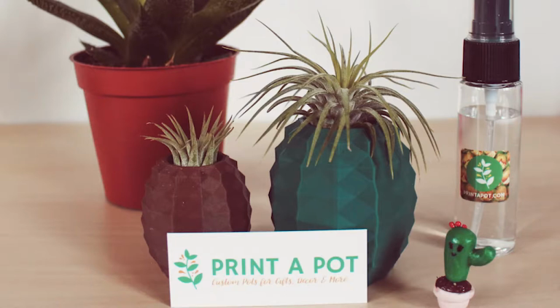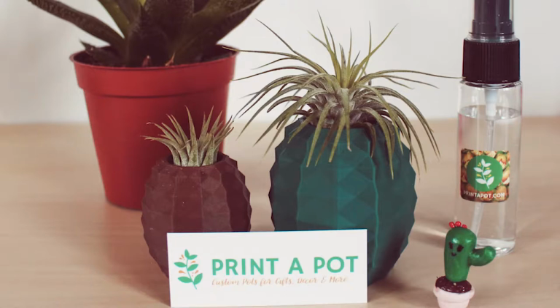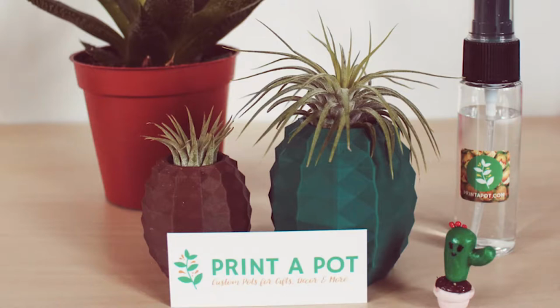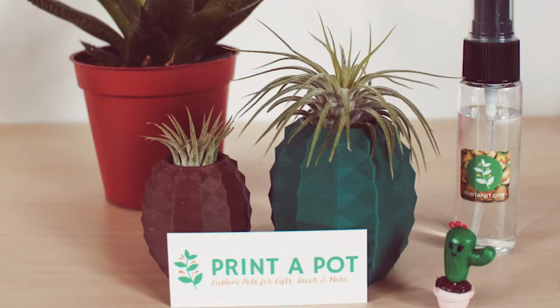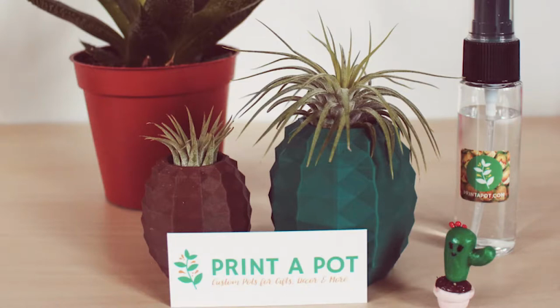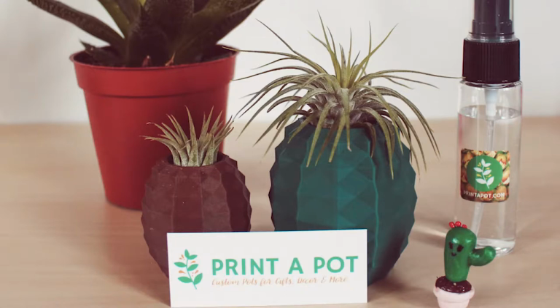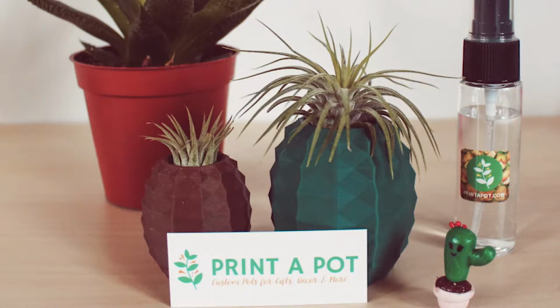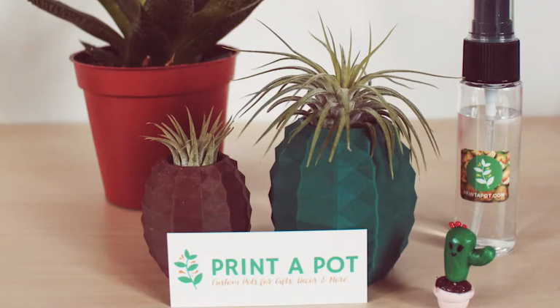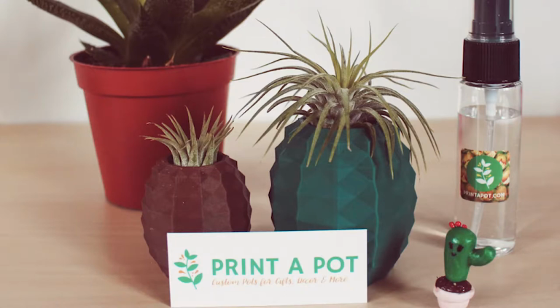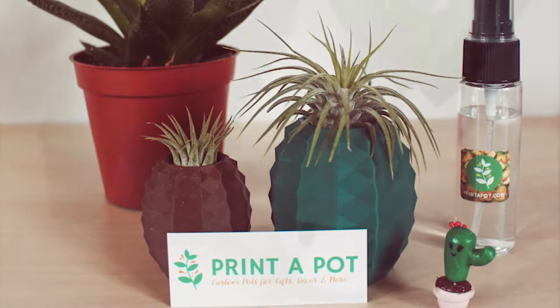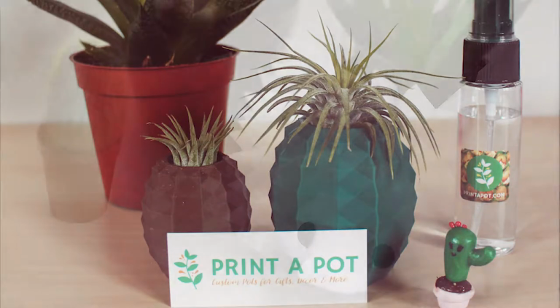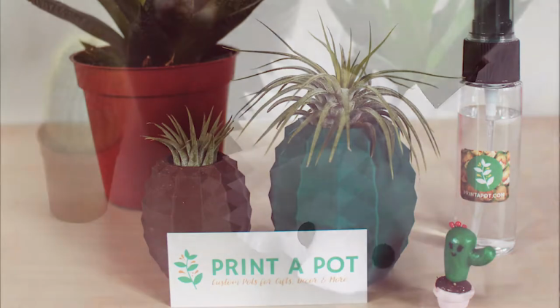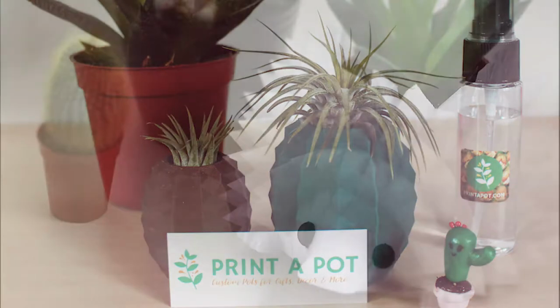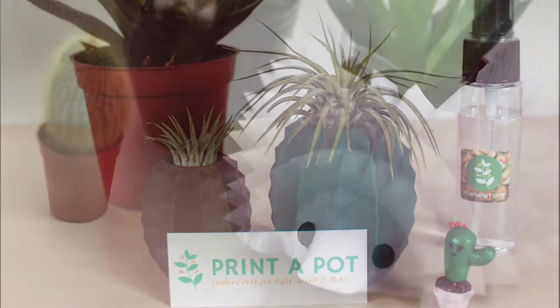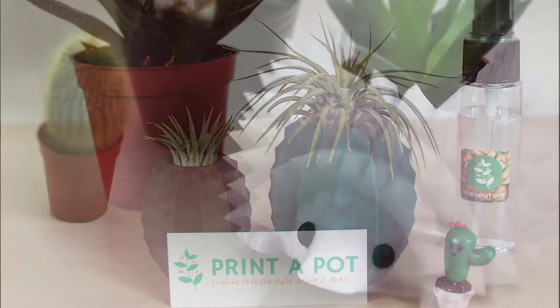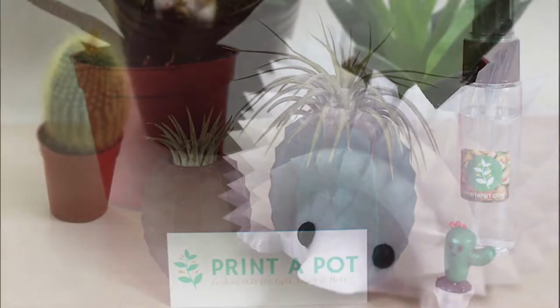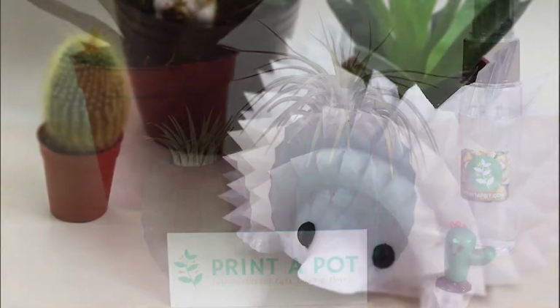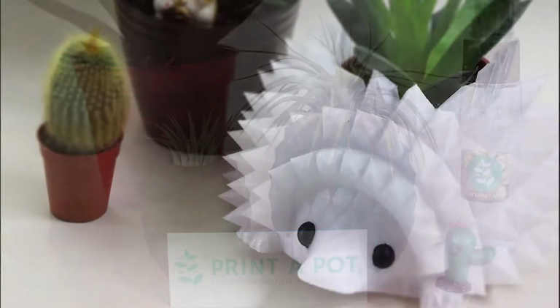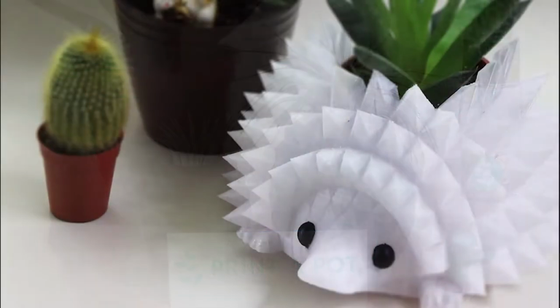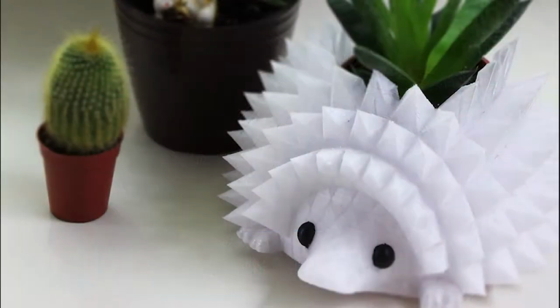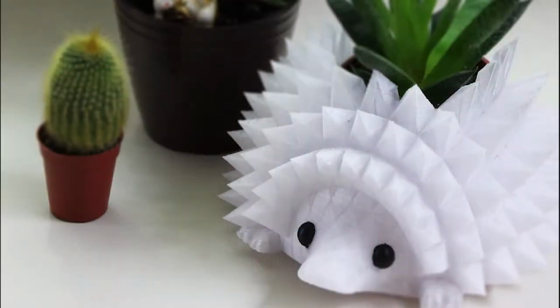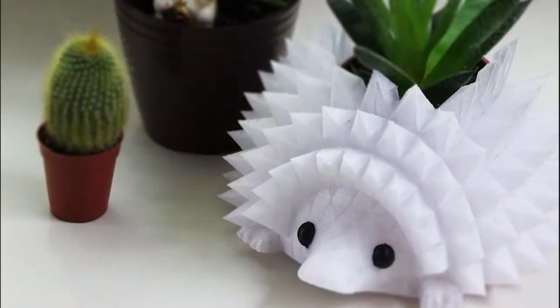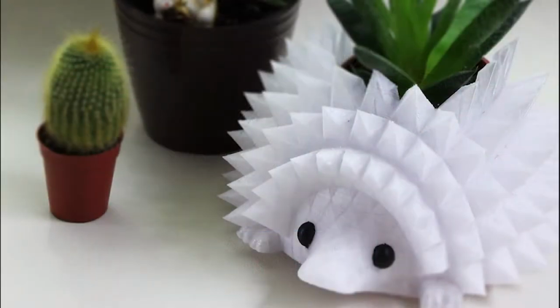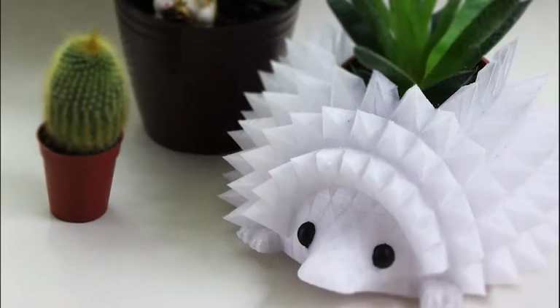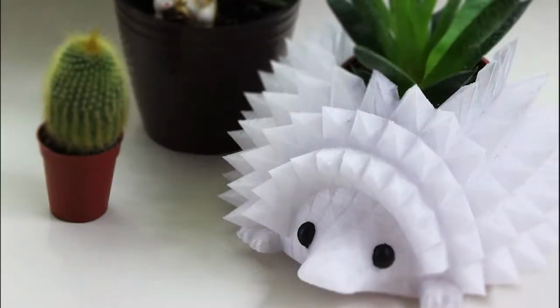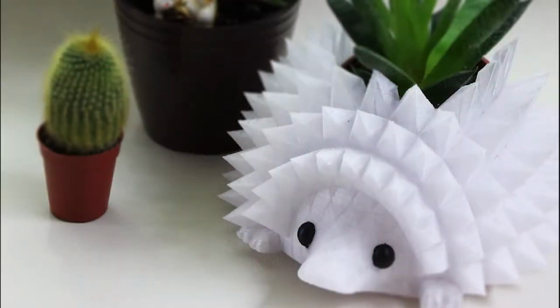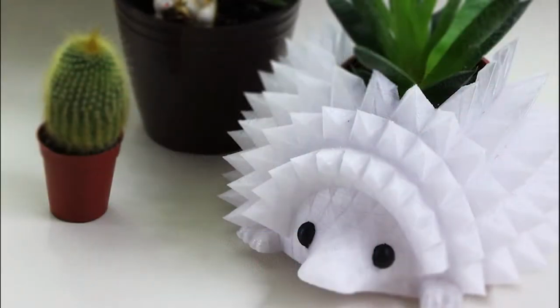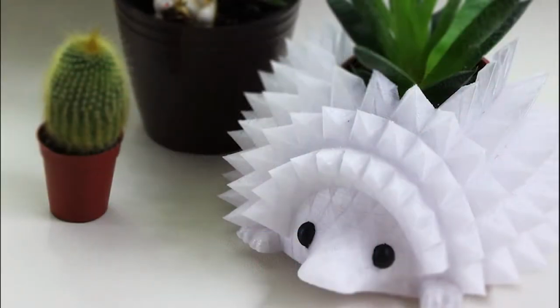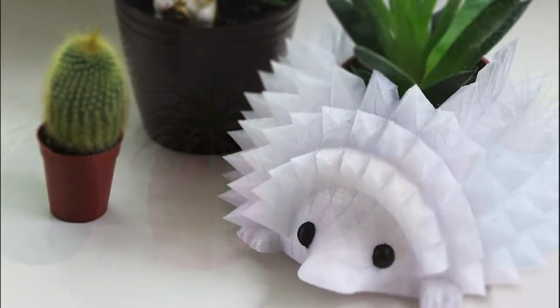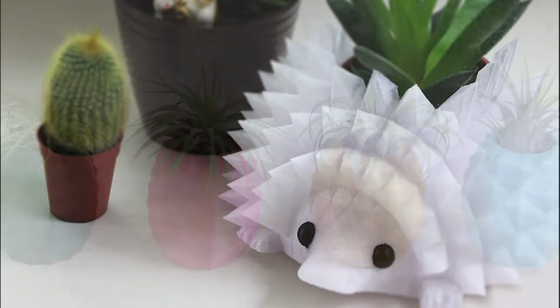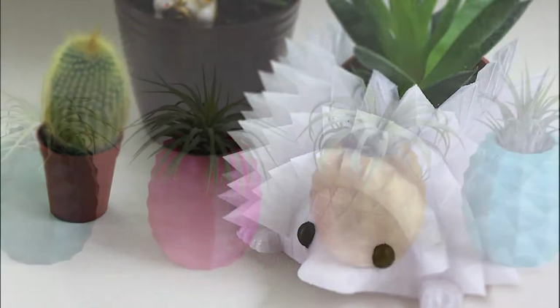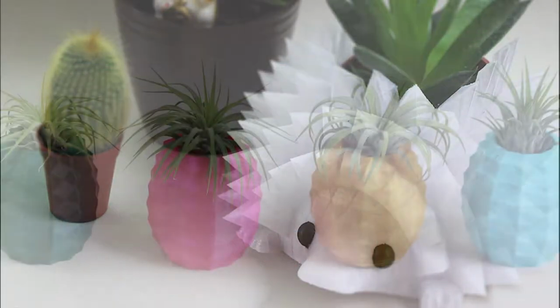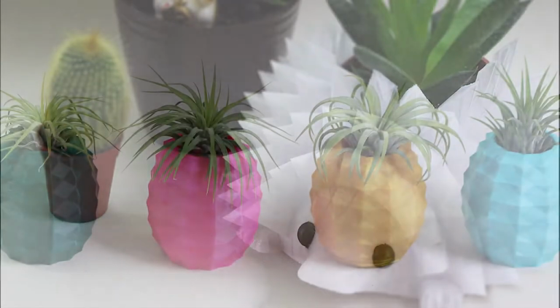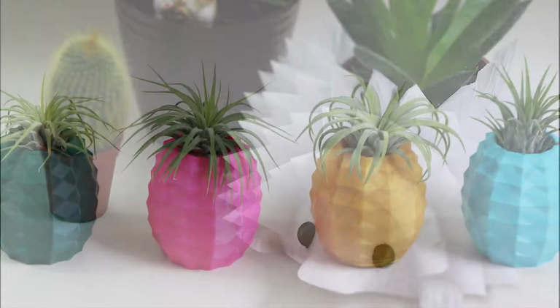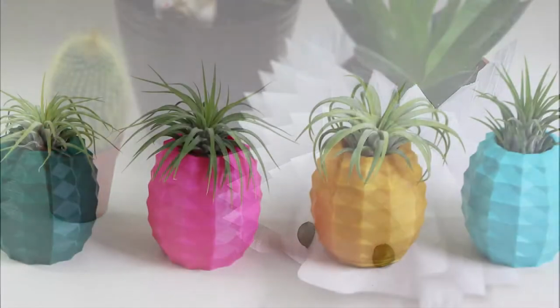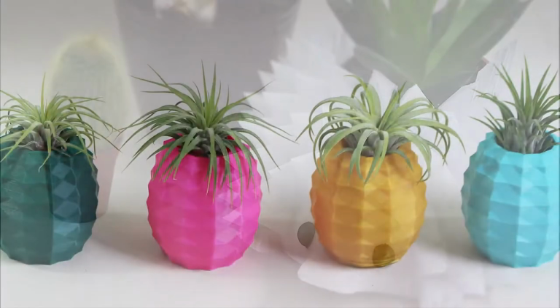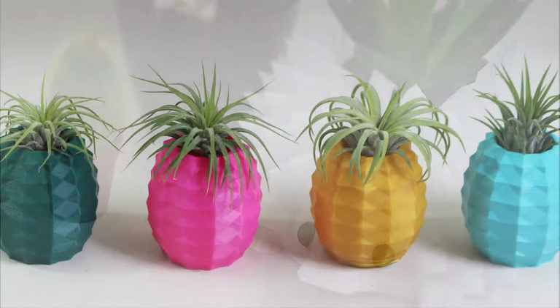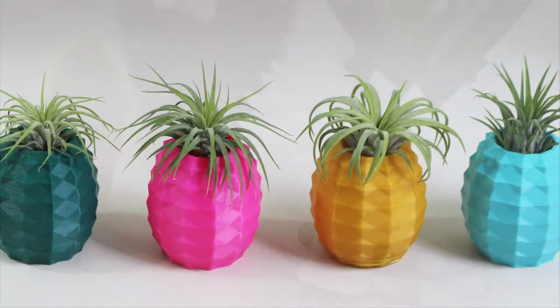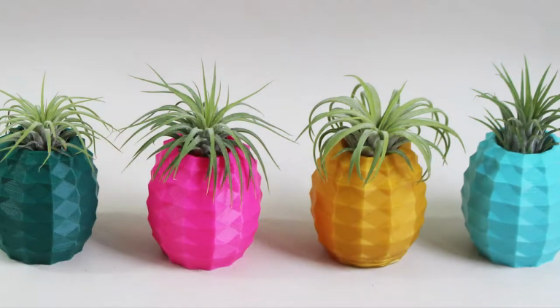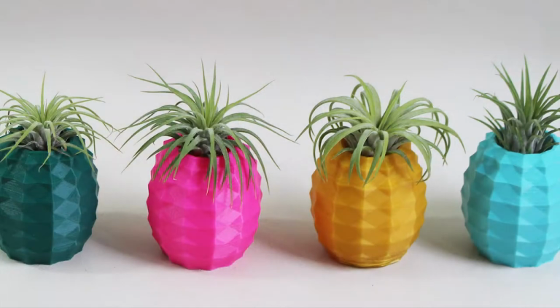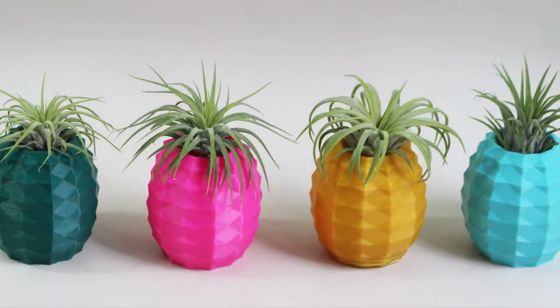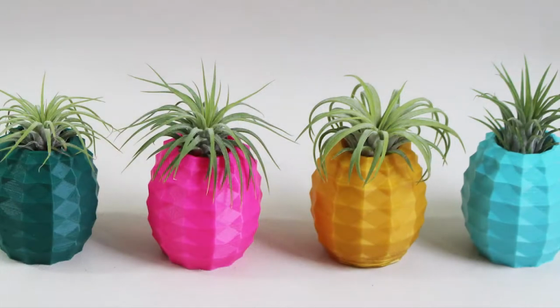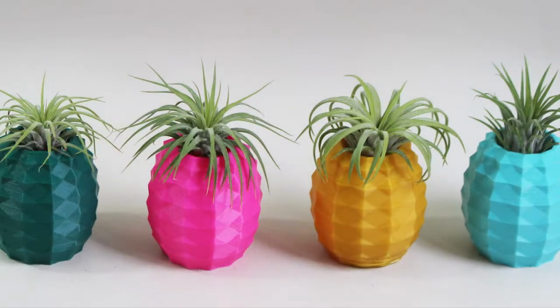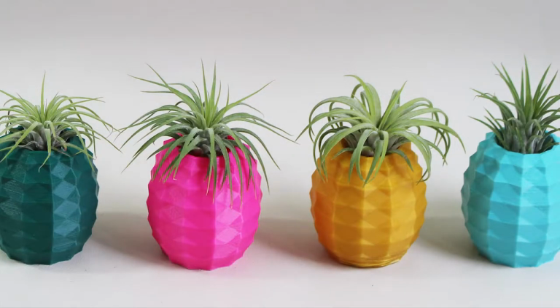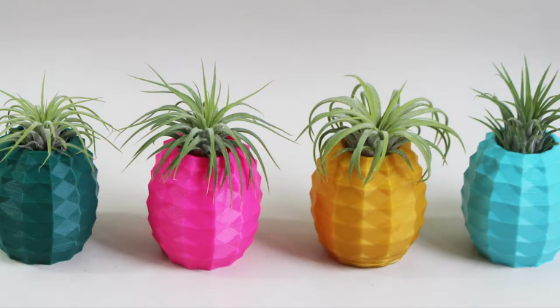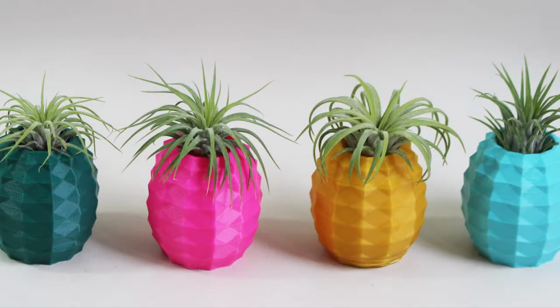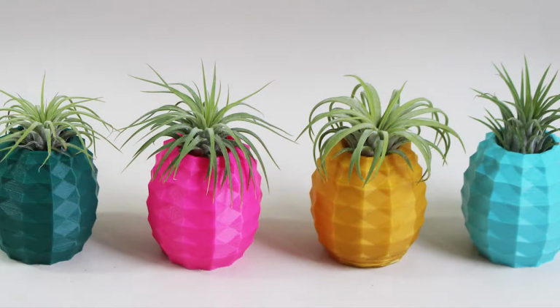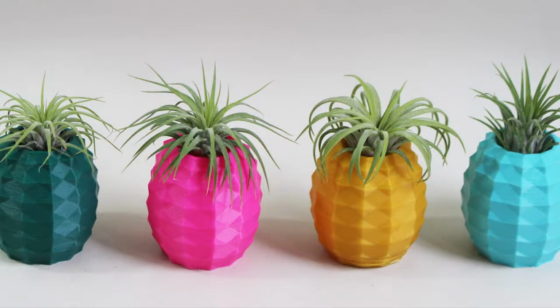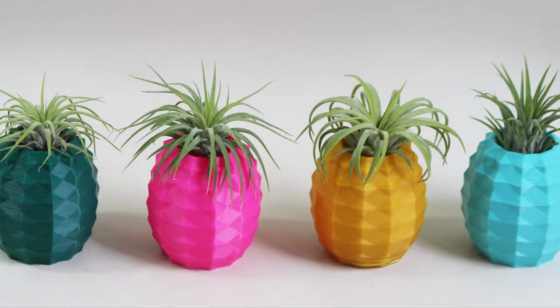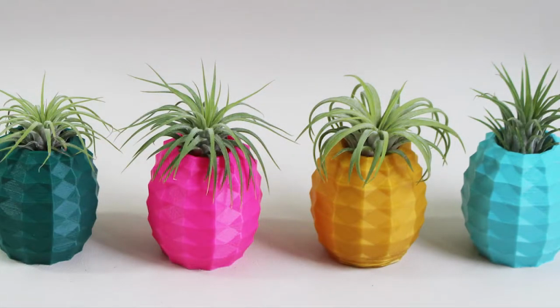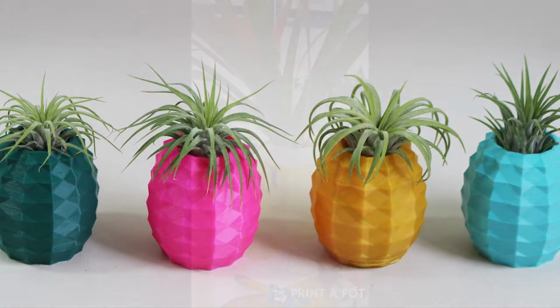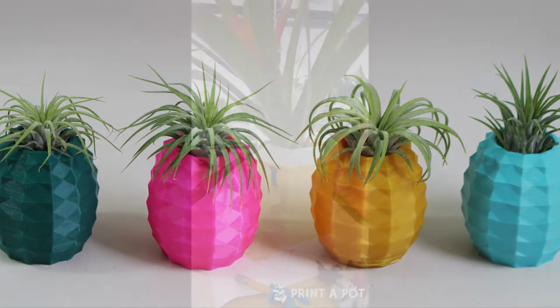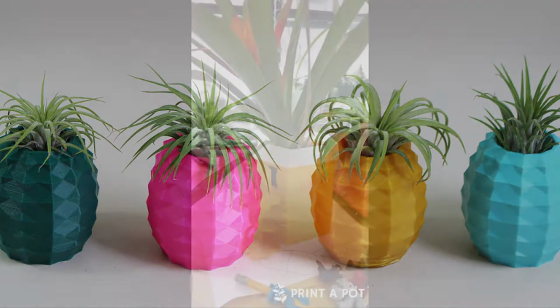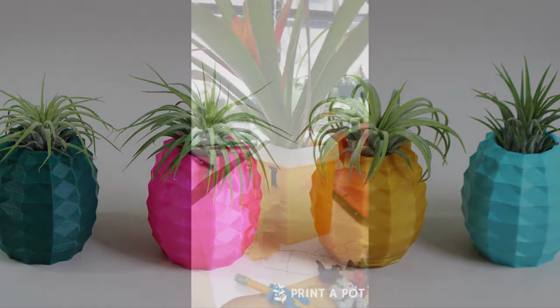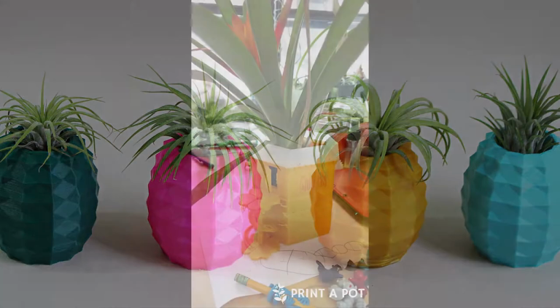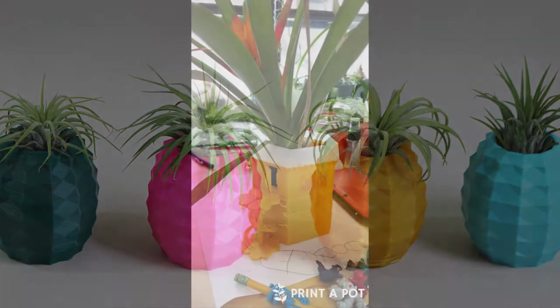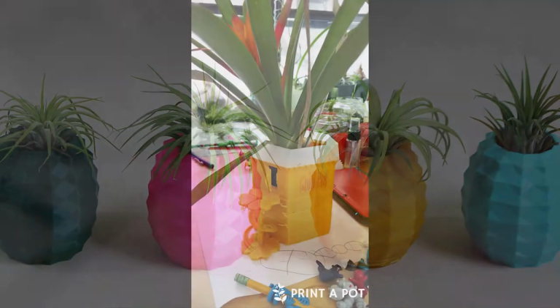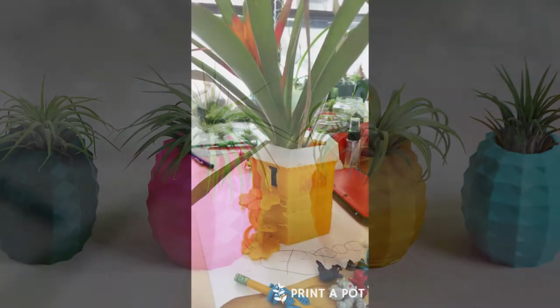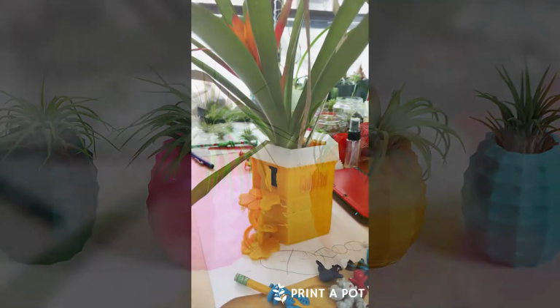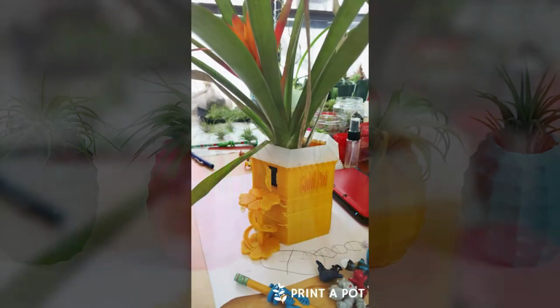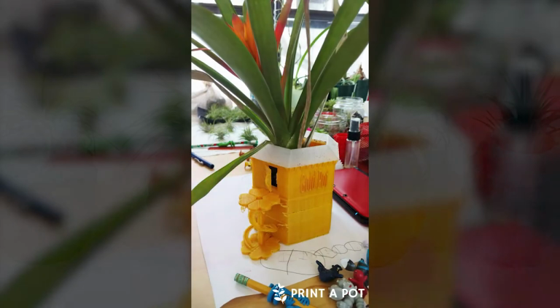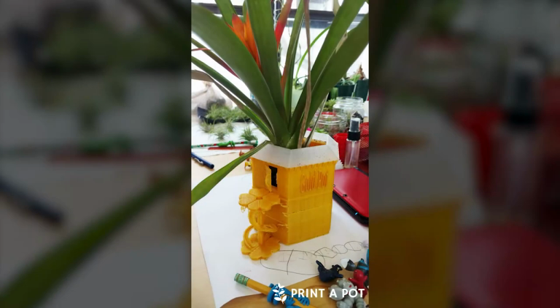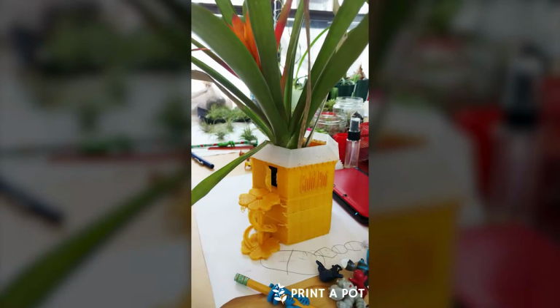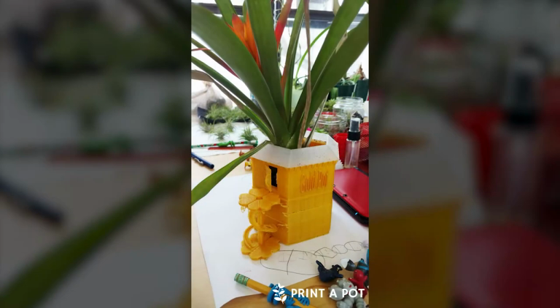Hello and welcome to Print-A-Pot. We make 3D printed pots and planners for indoors, and we'll soon be making outdoor friendly pots and planners as well.